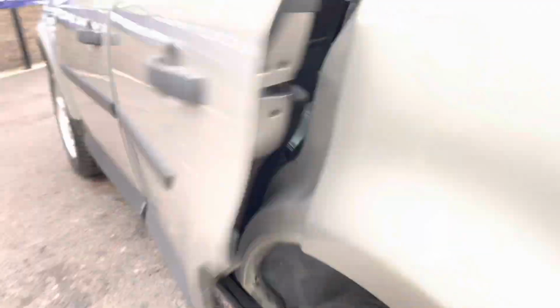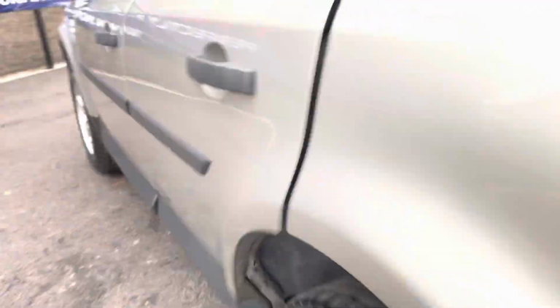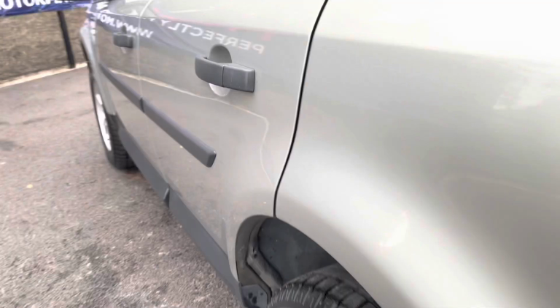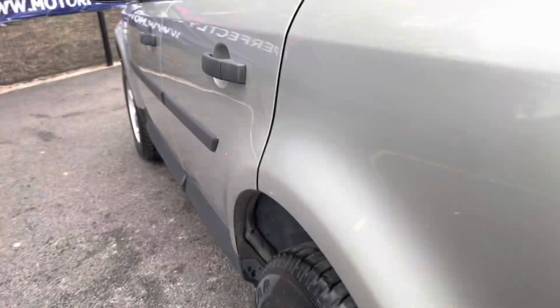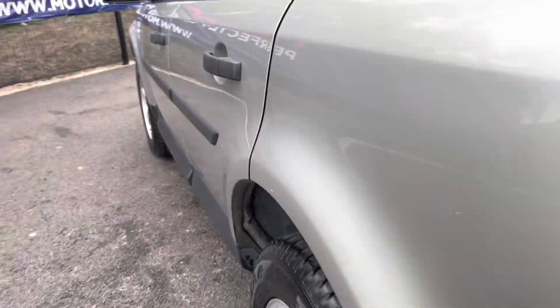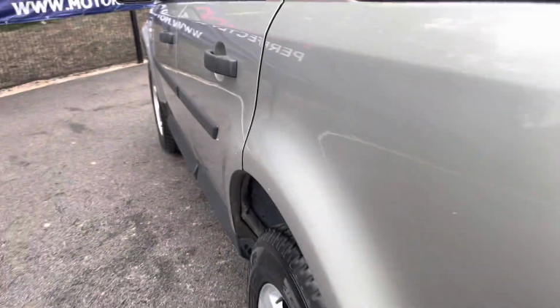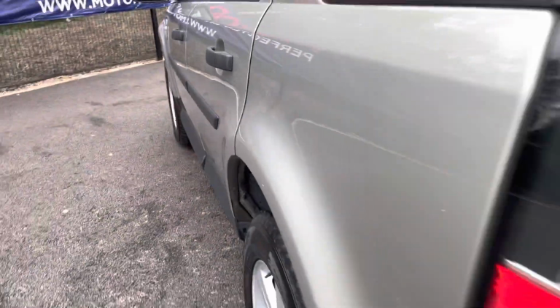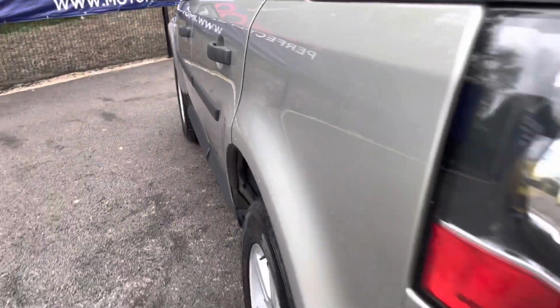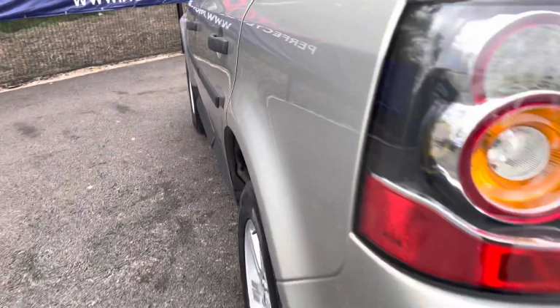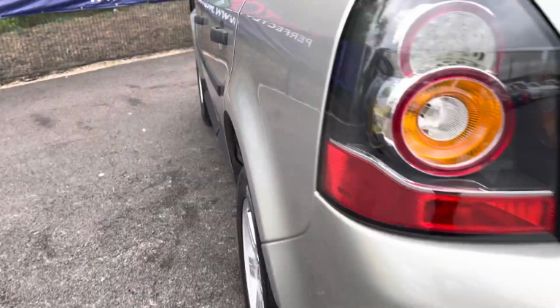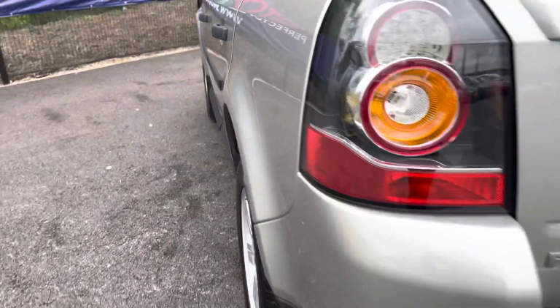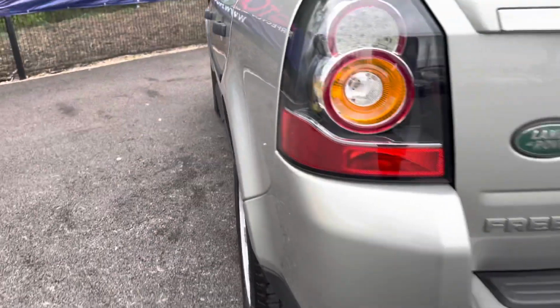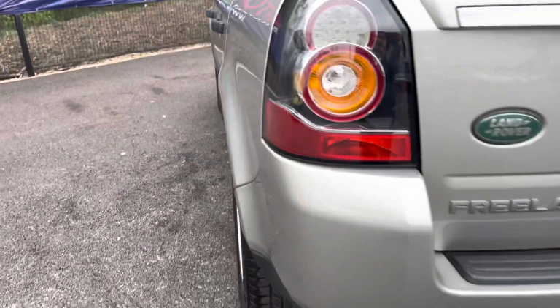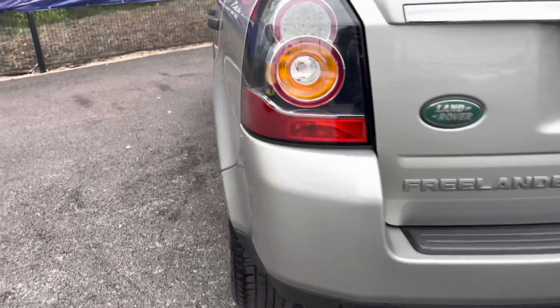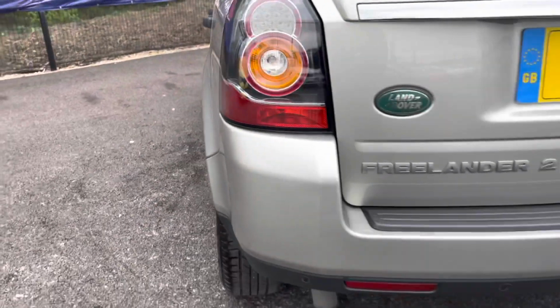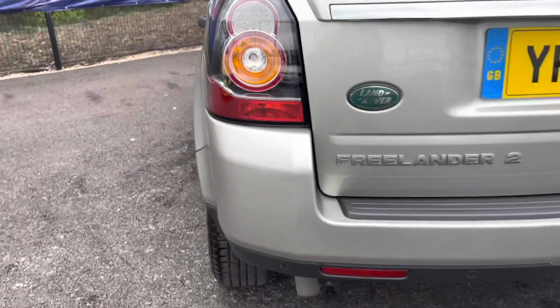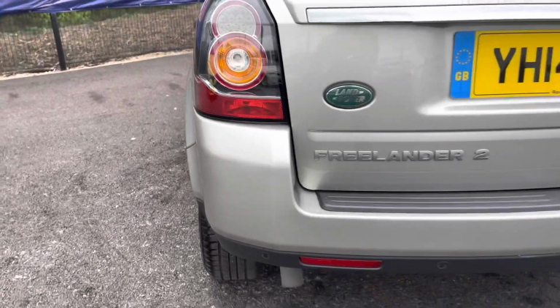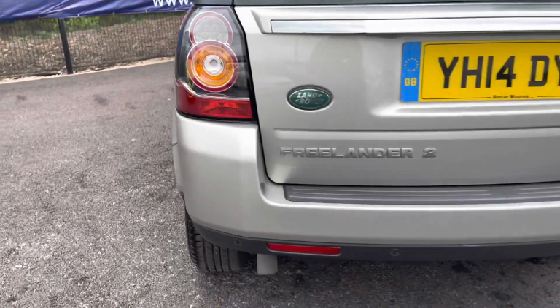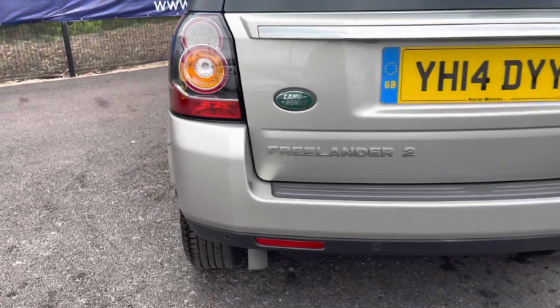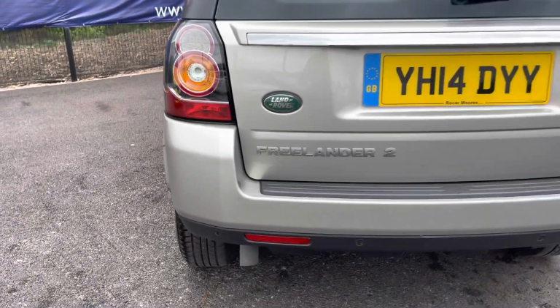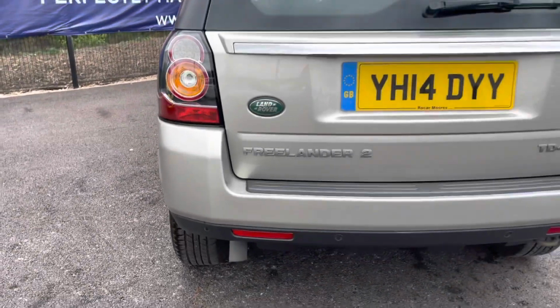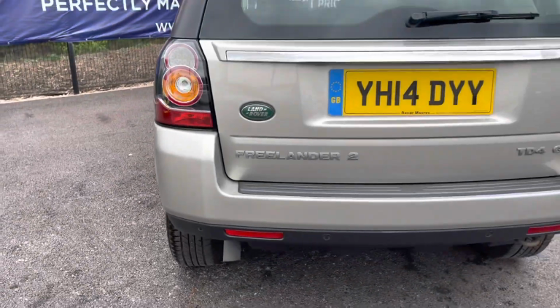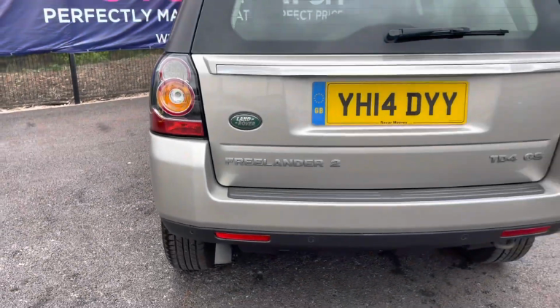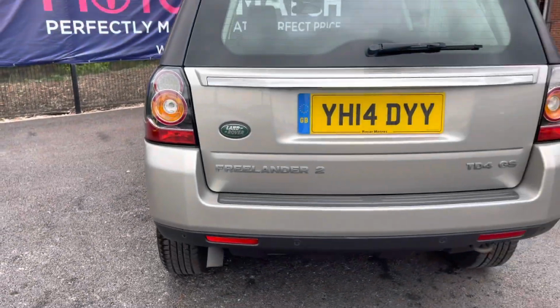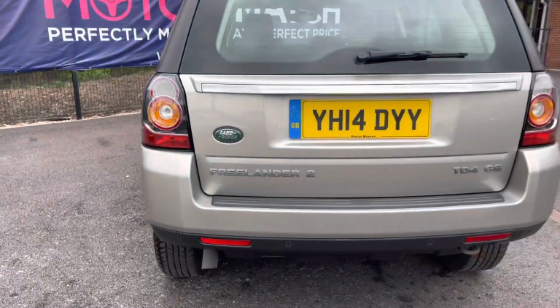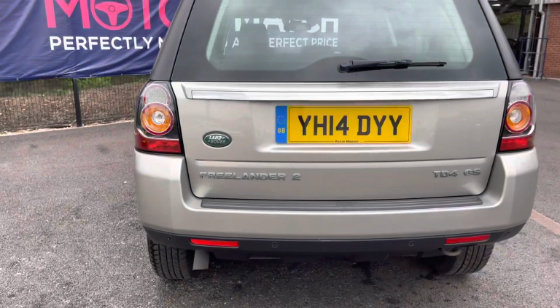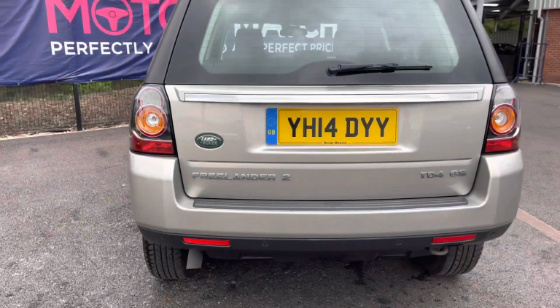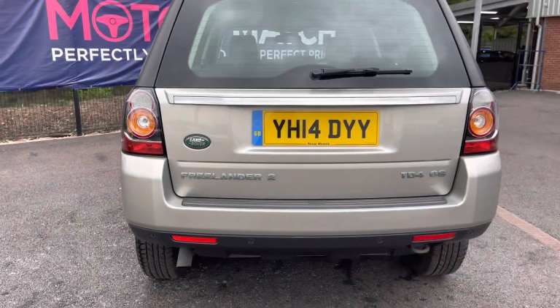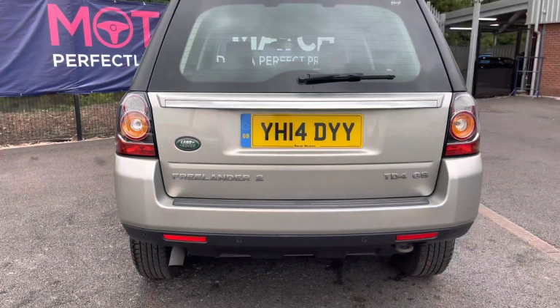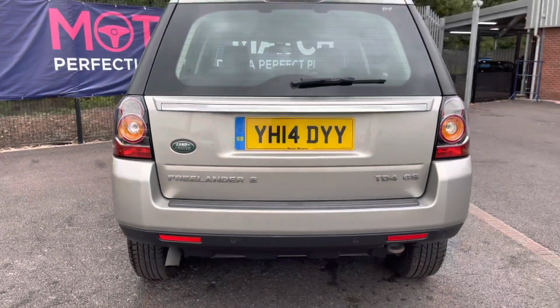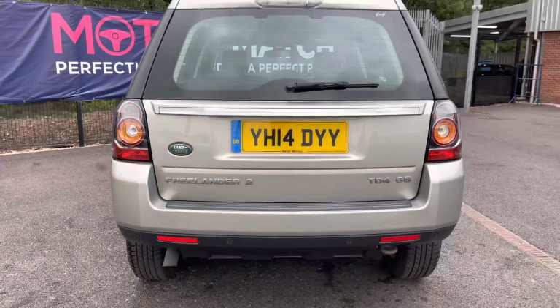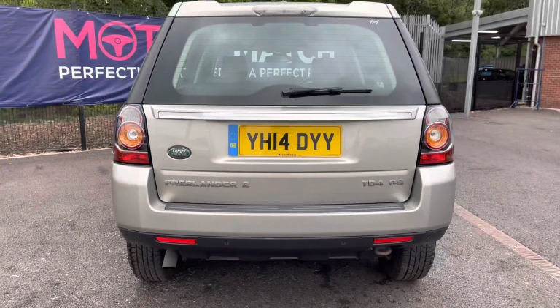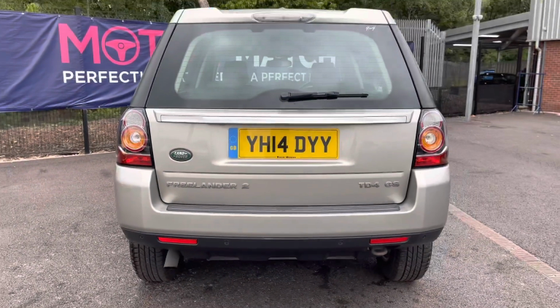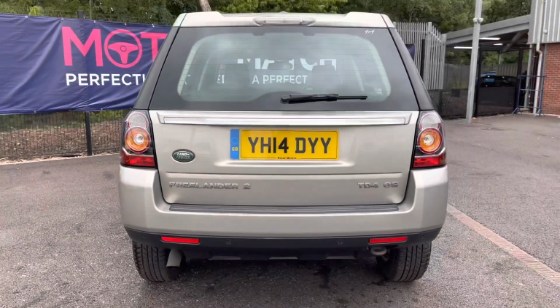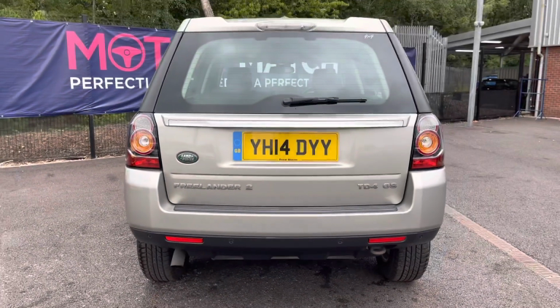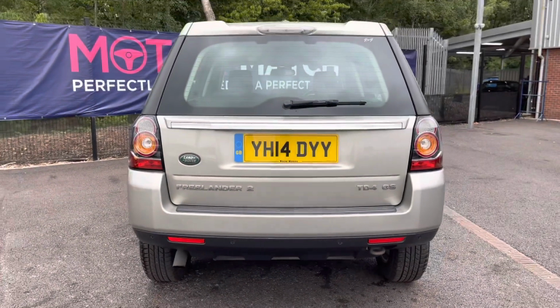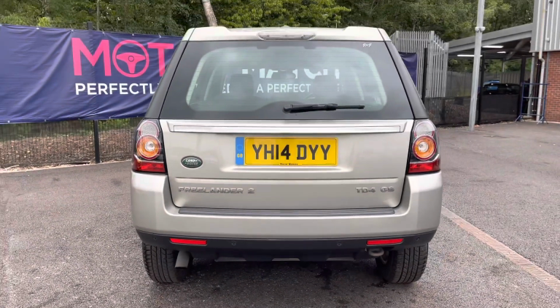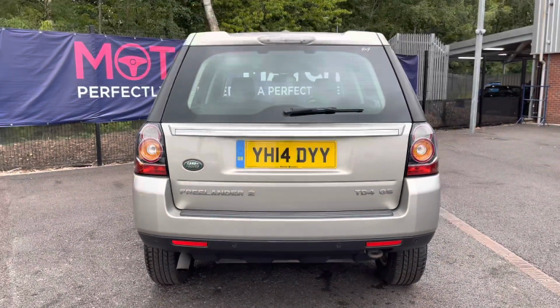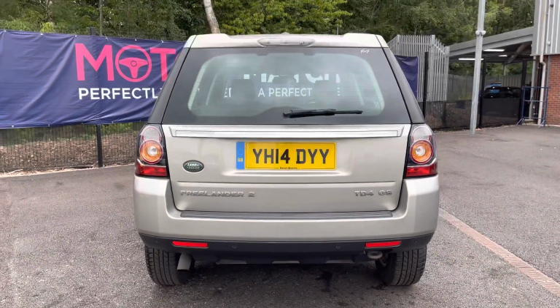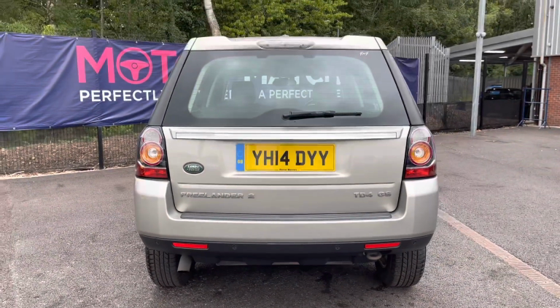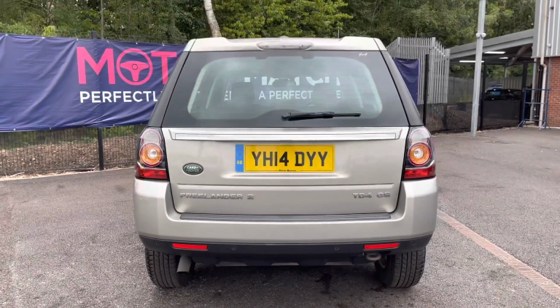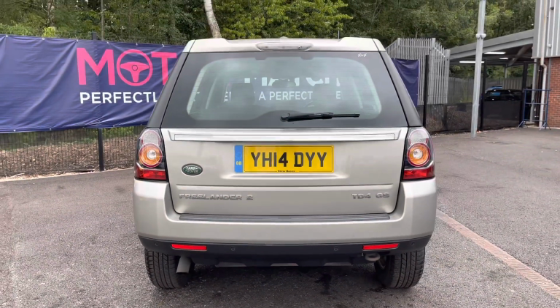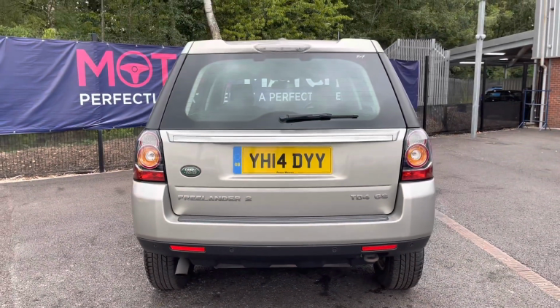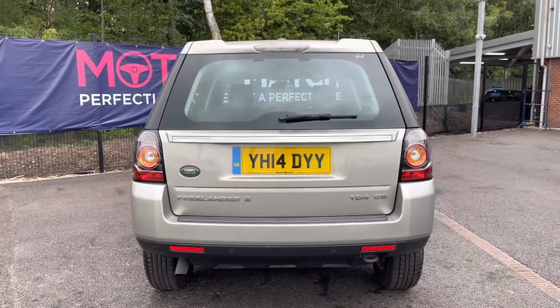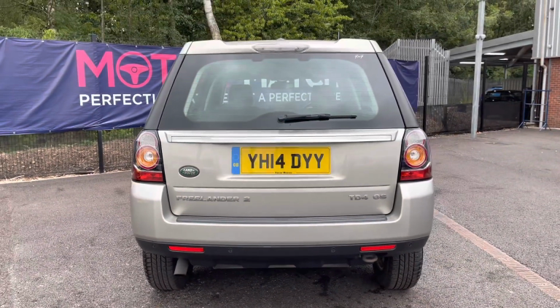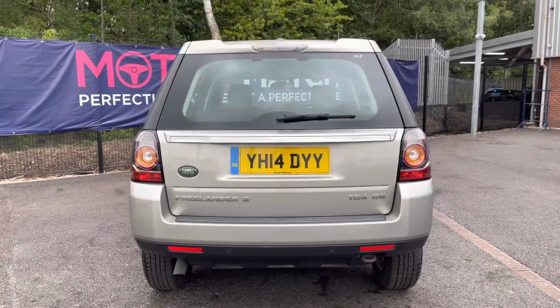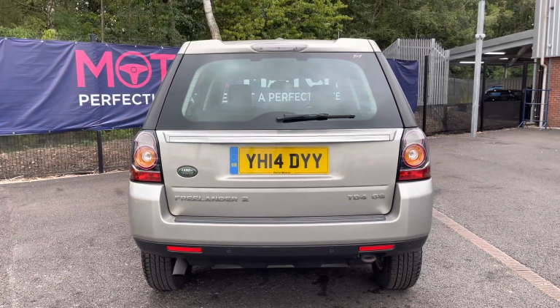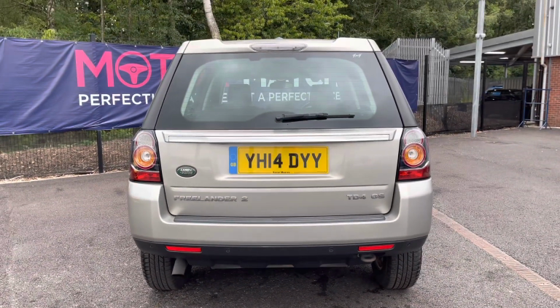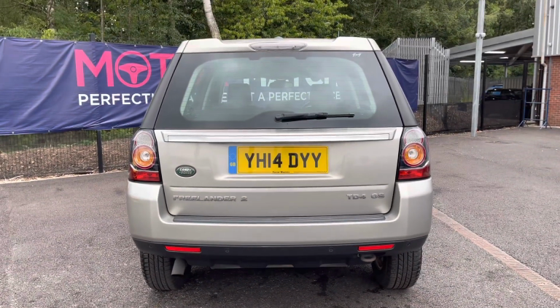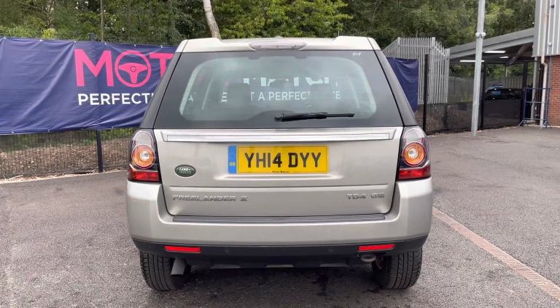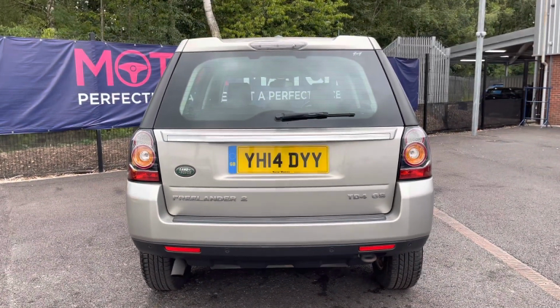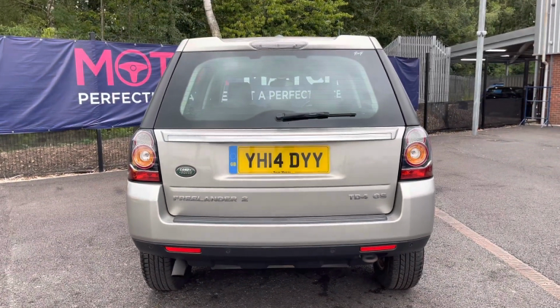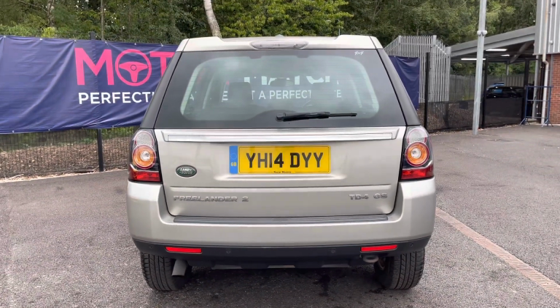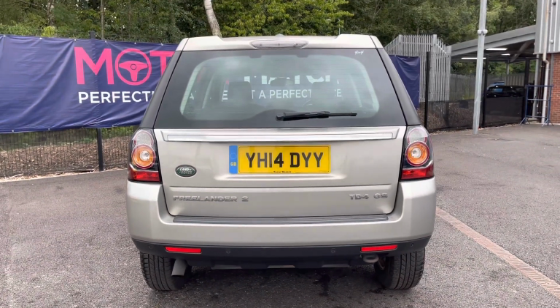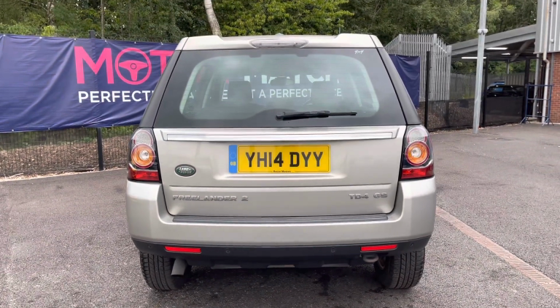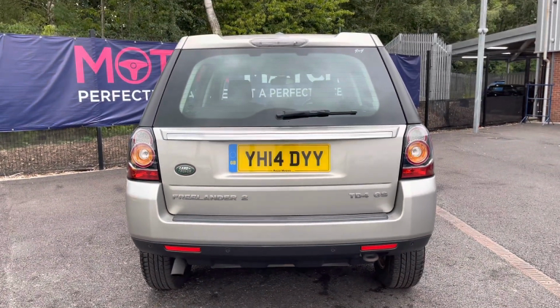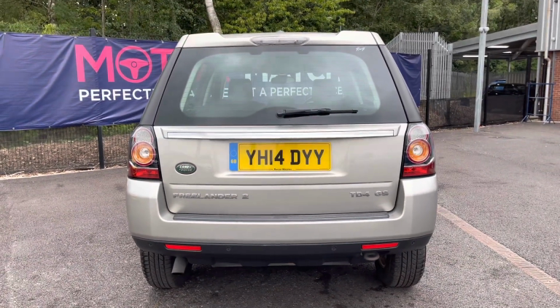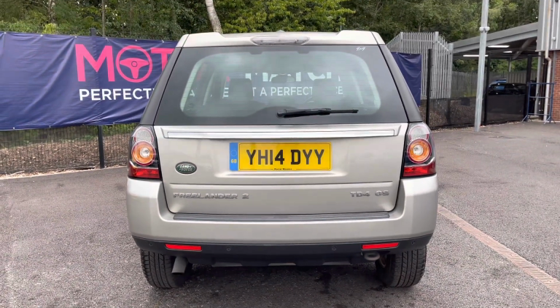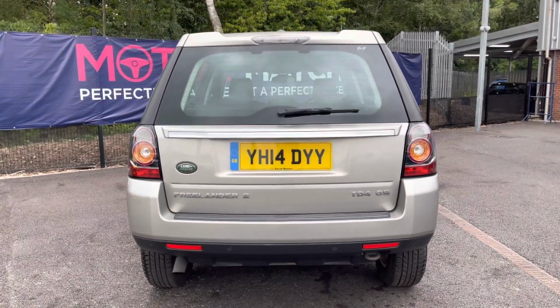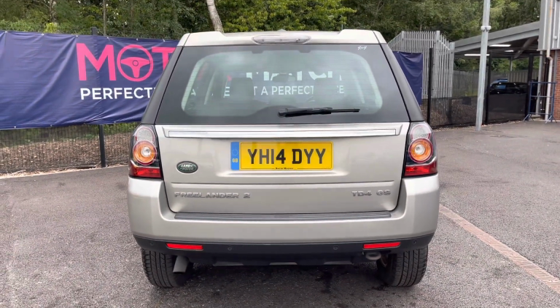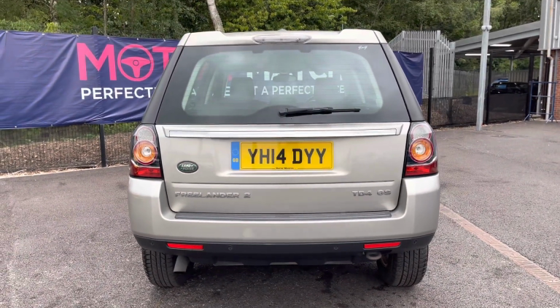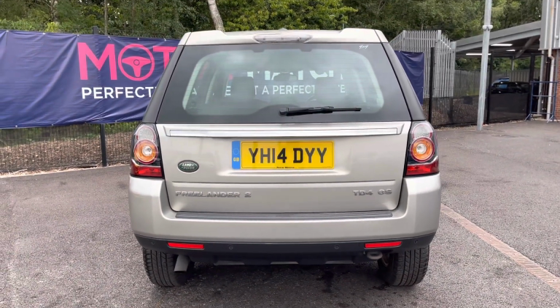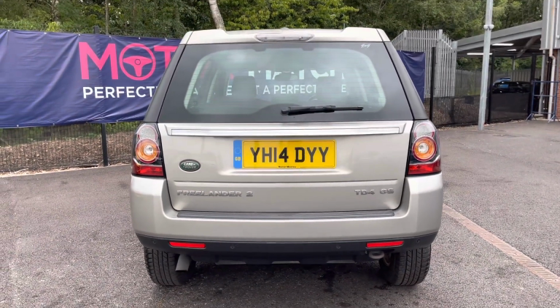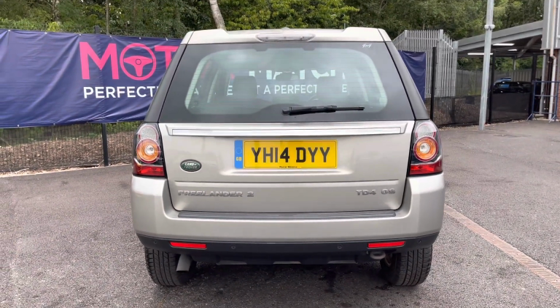Looking now to the rear, it does have relevant model badging. It has rear parking sensors which does make parking really easy.